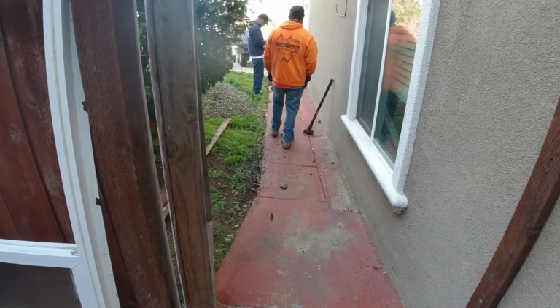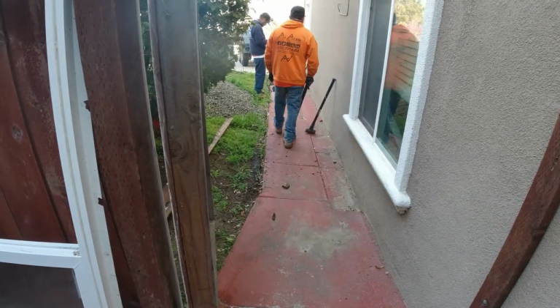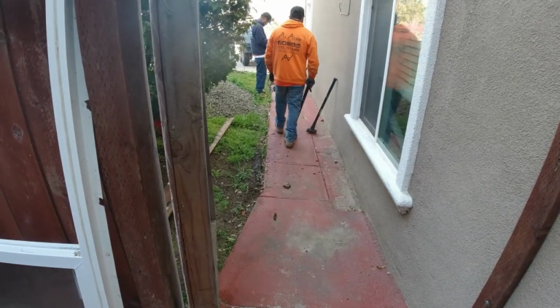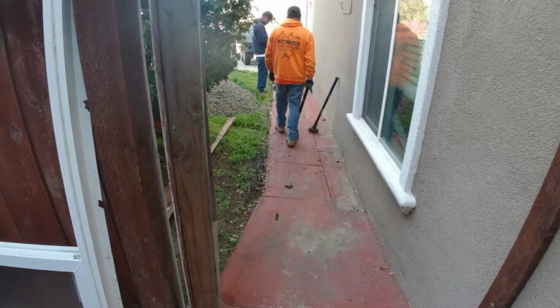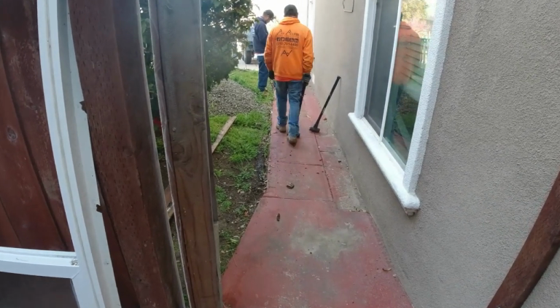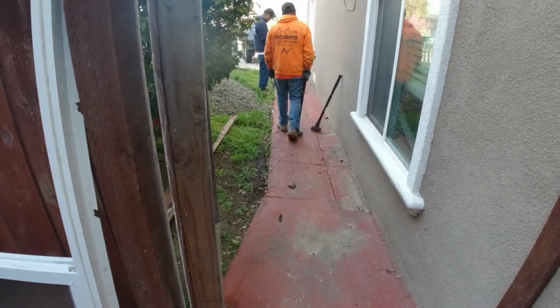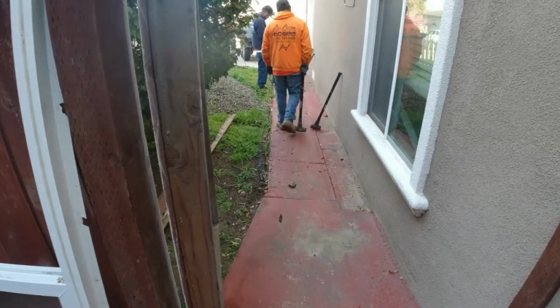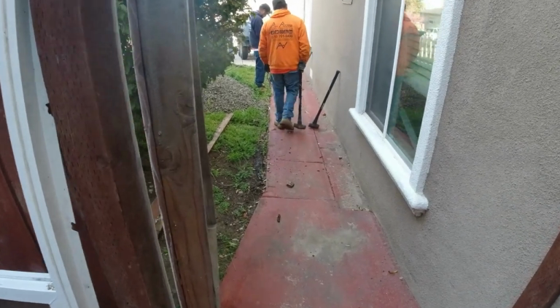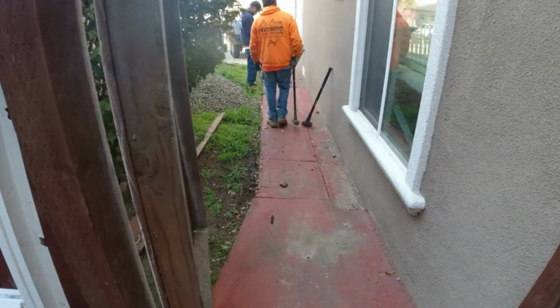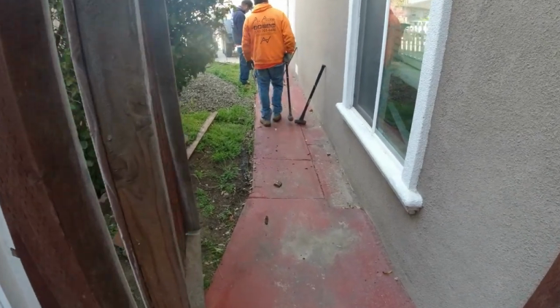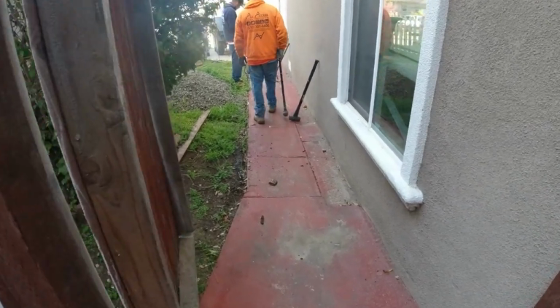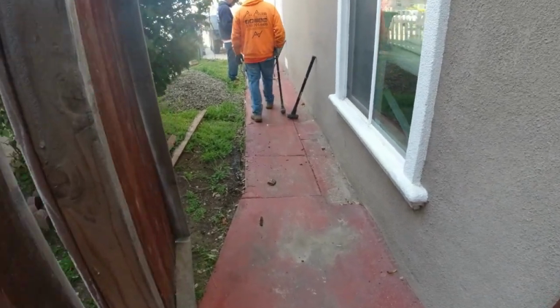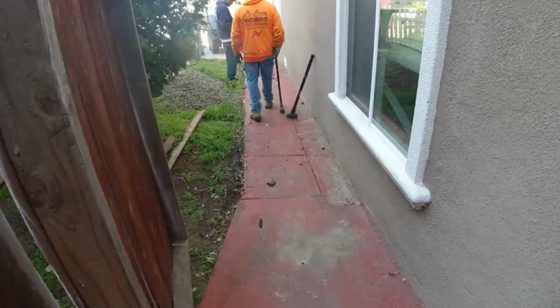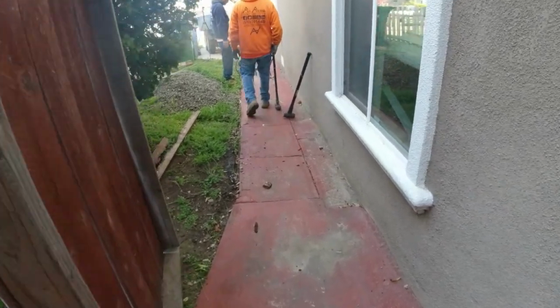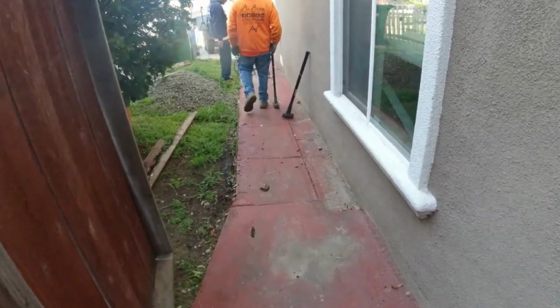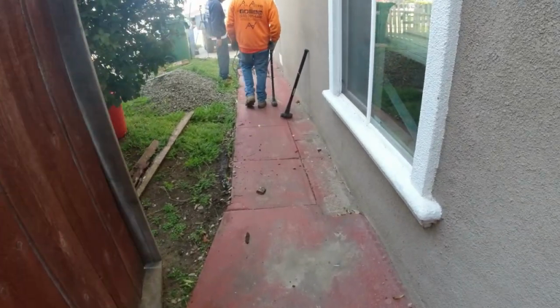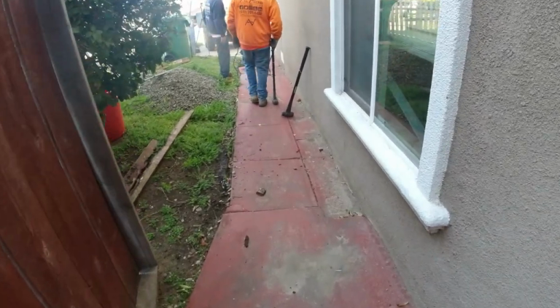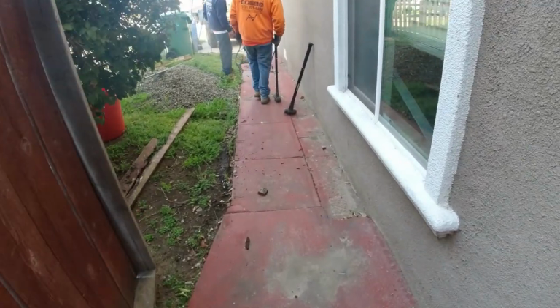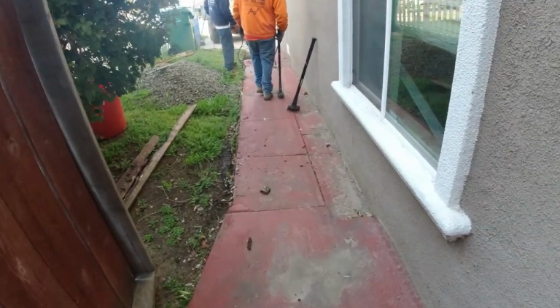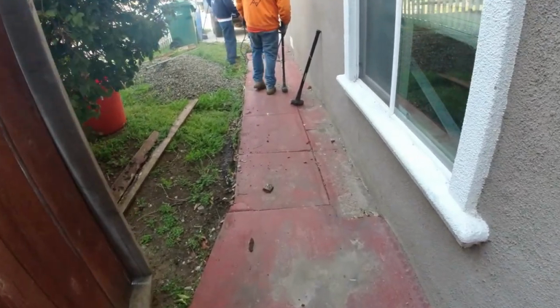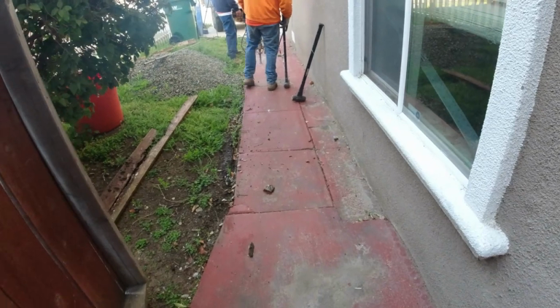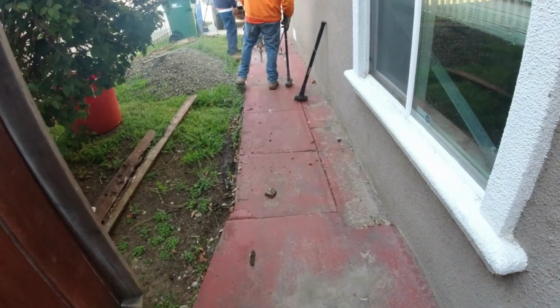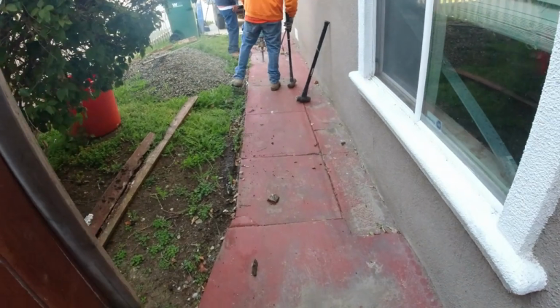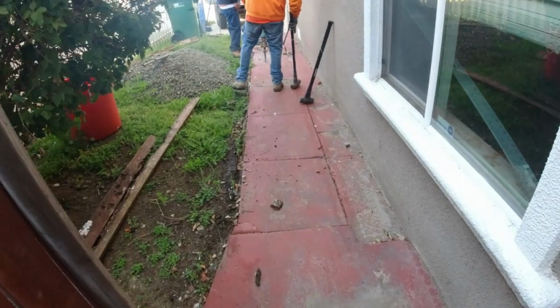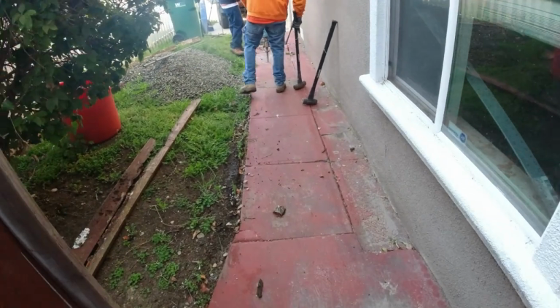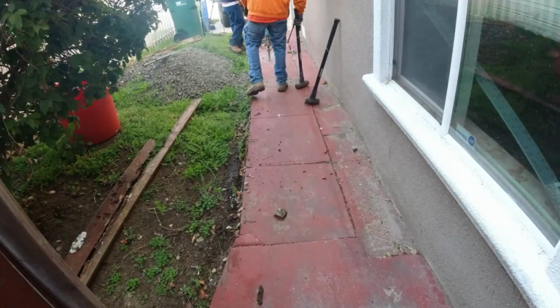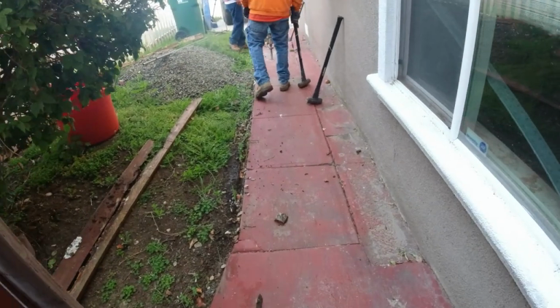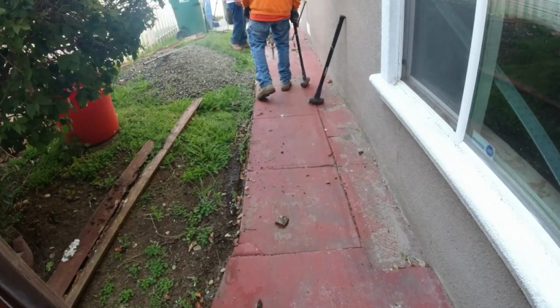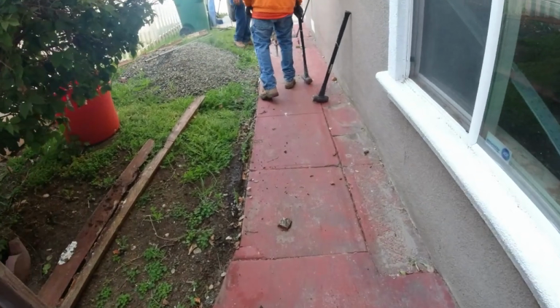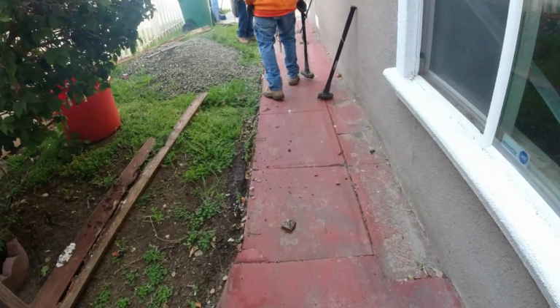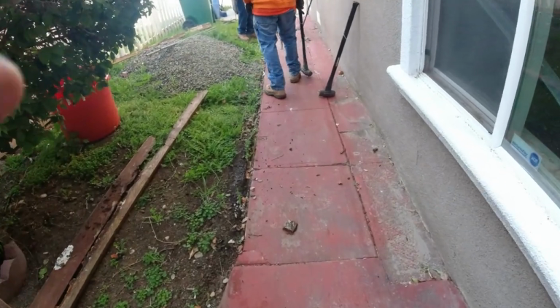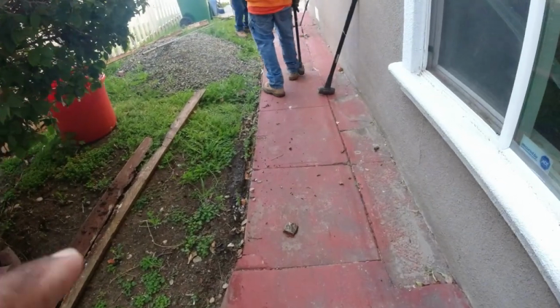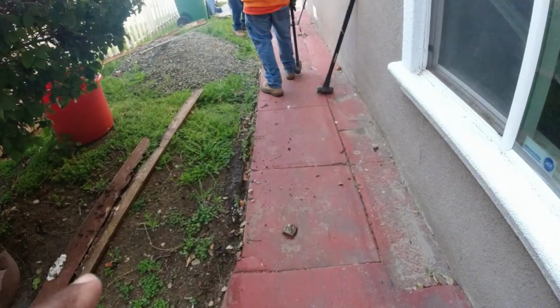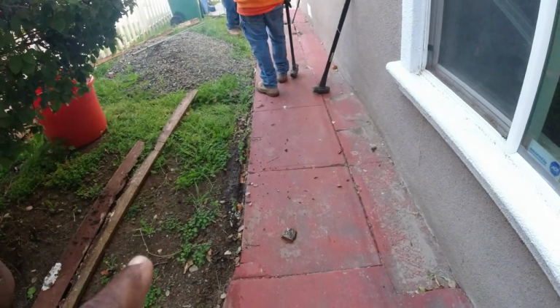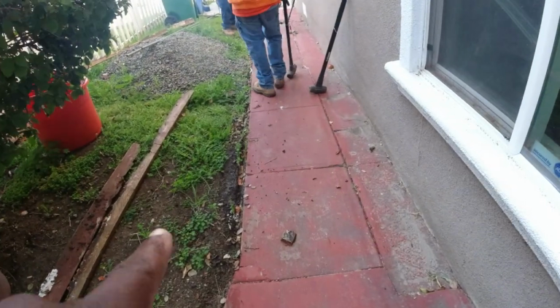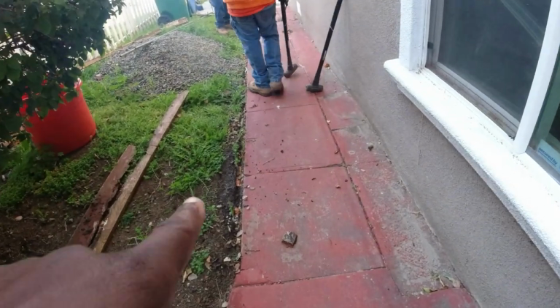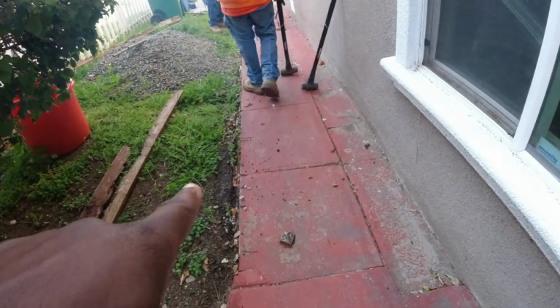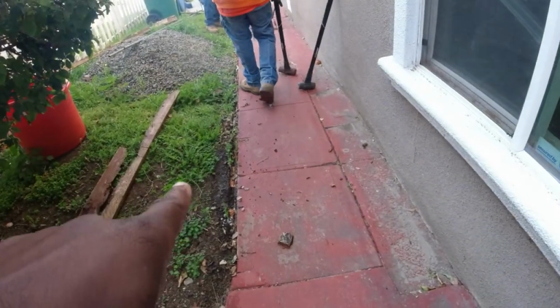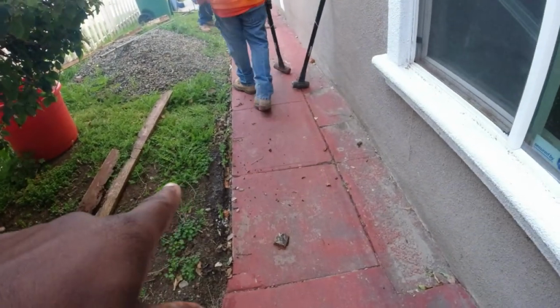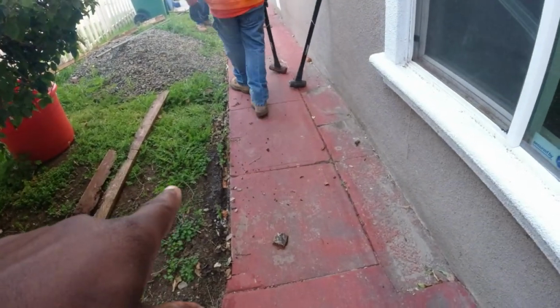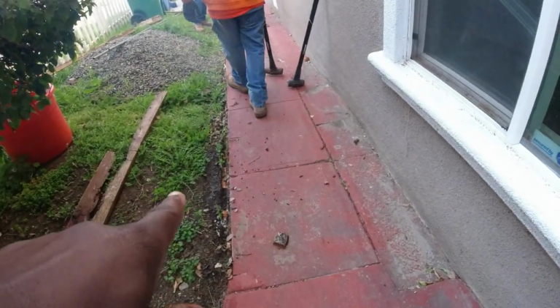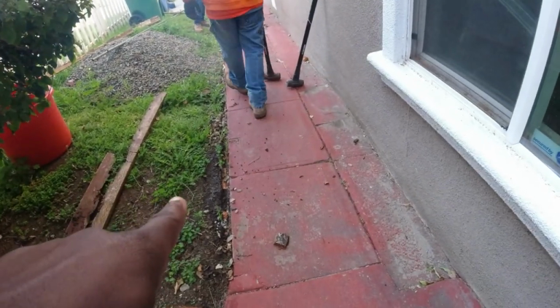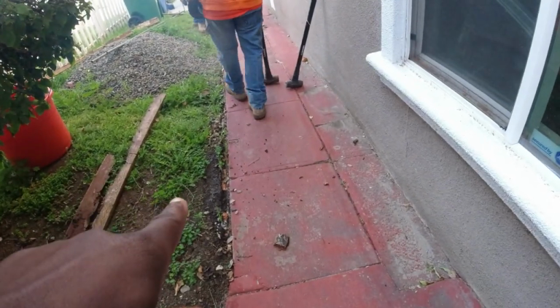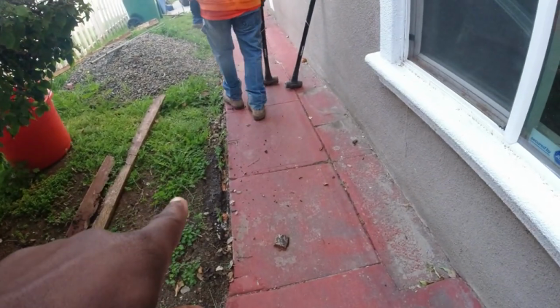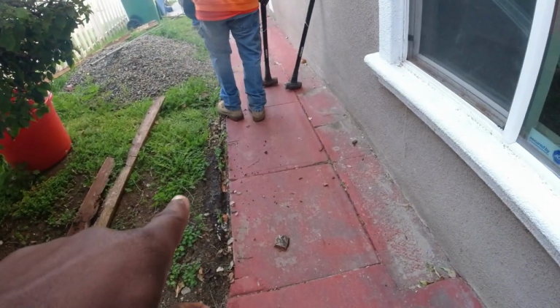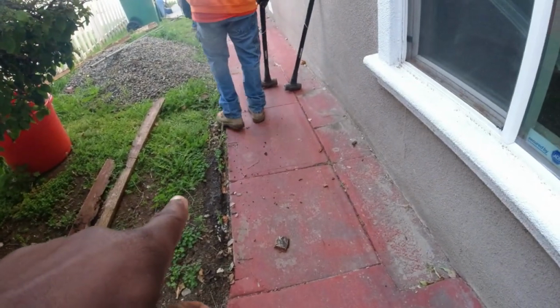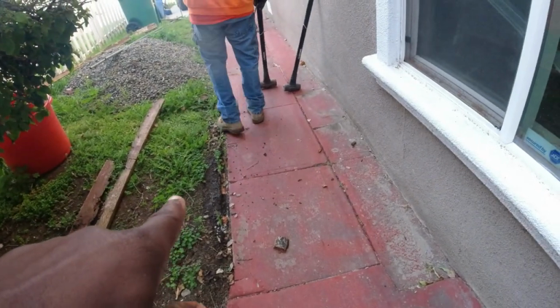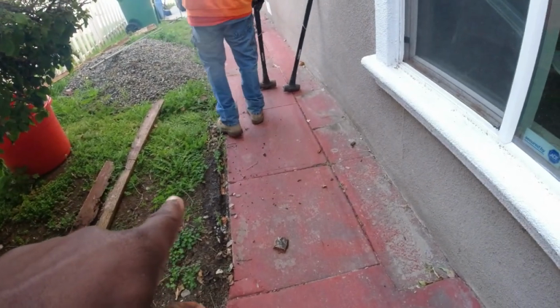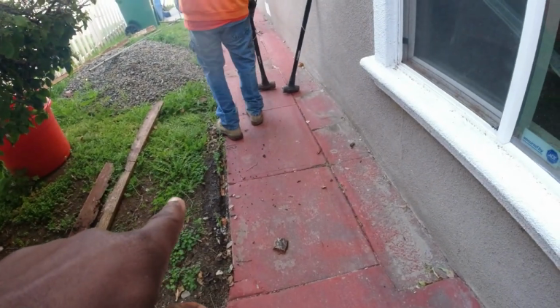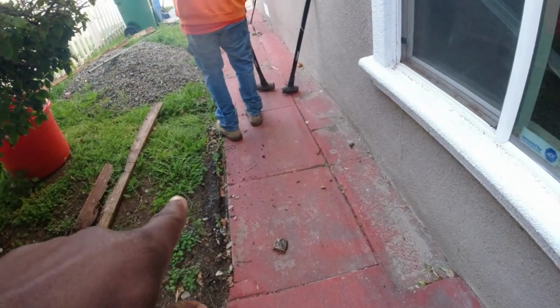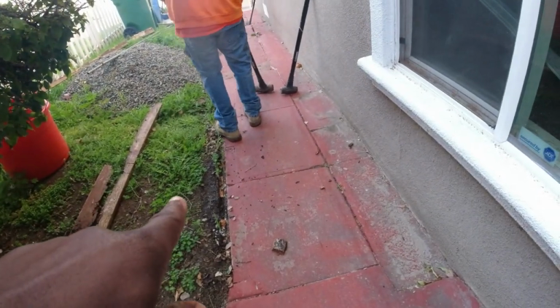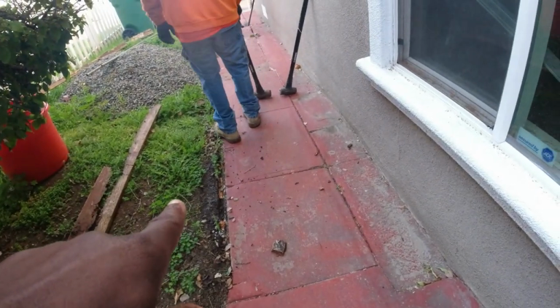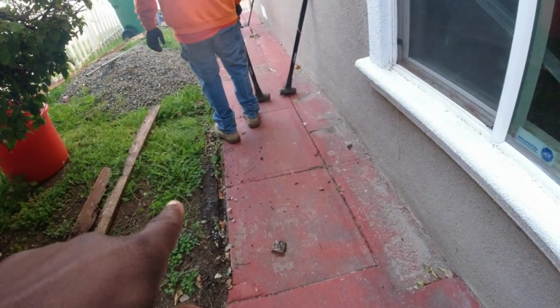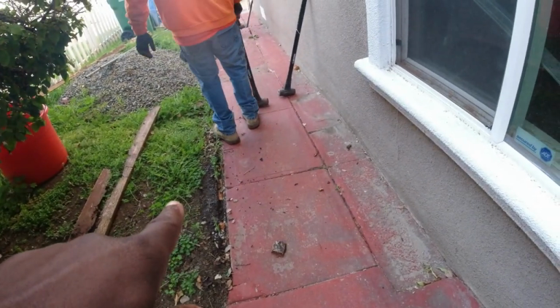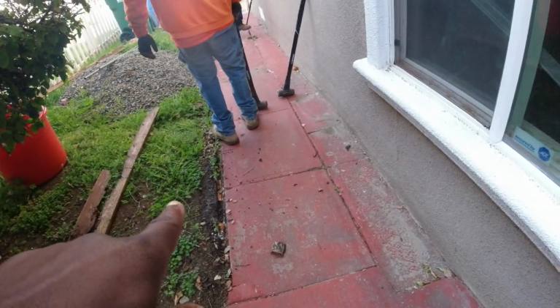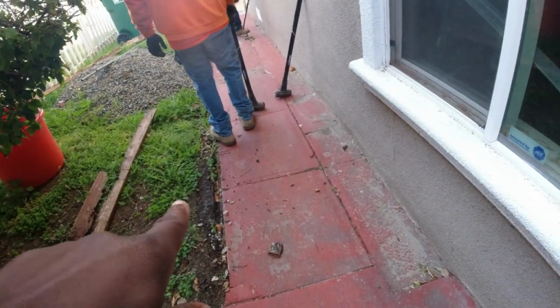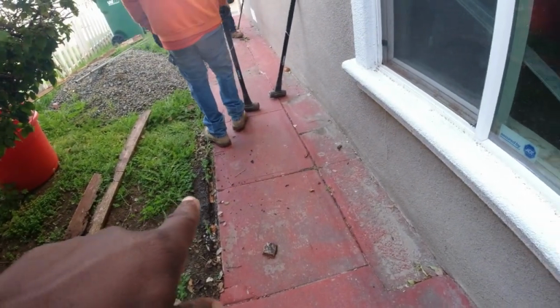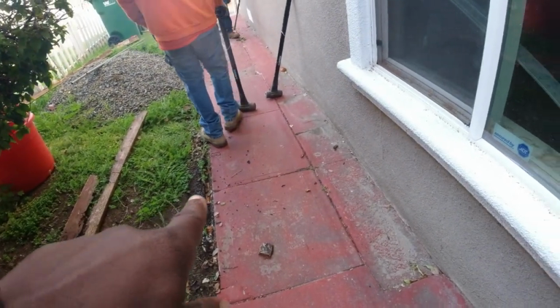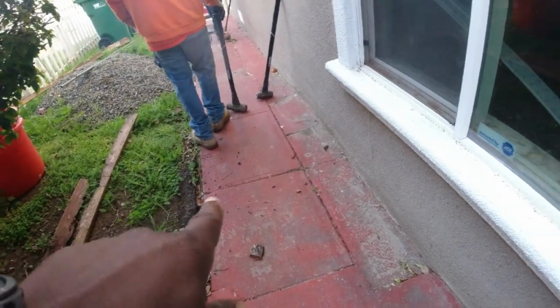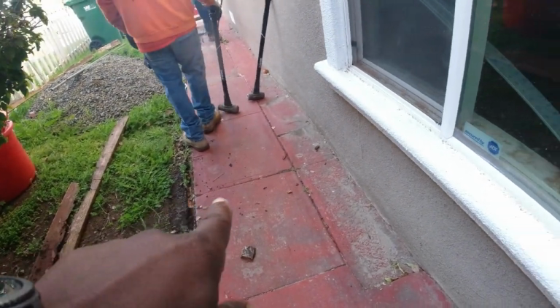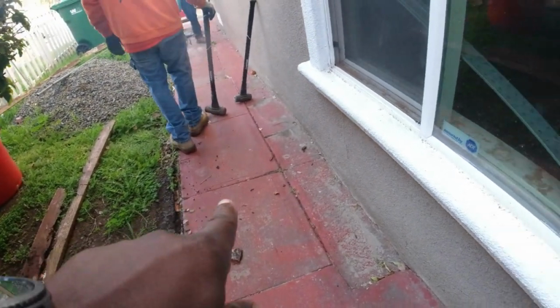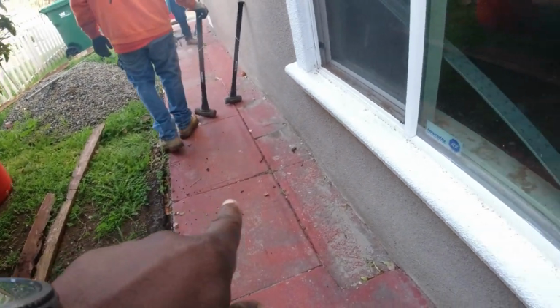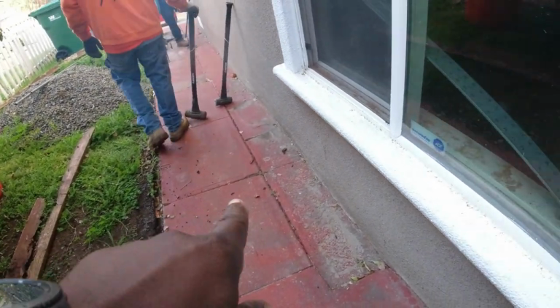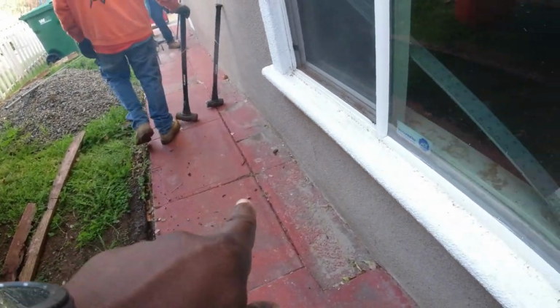It's a pretty simple fix, and since we've got the concrete ripped out, what we're going to do is also install a French drain around this part of the house.